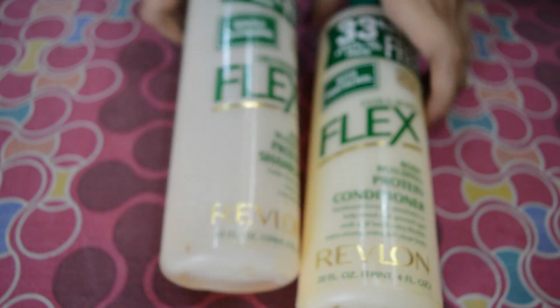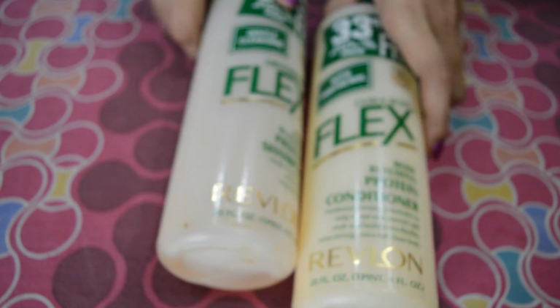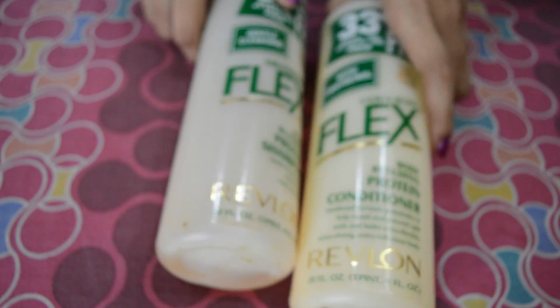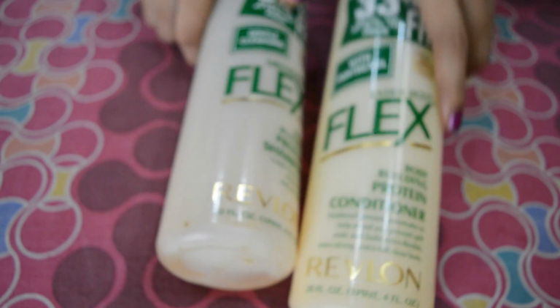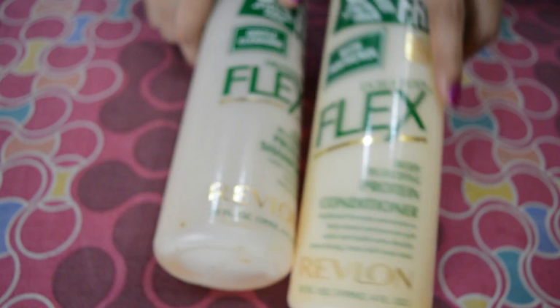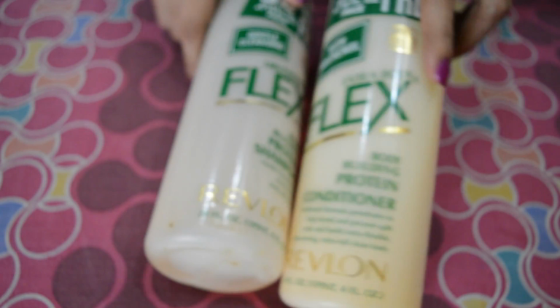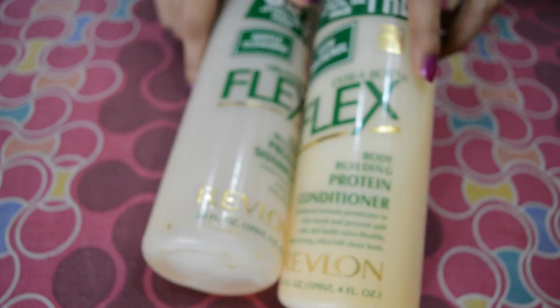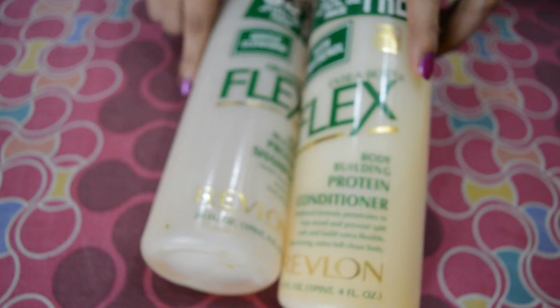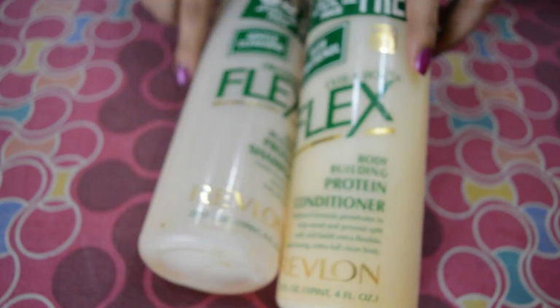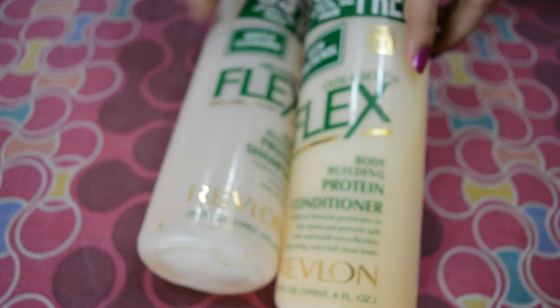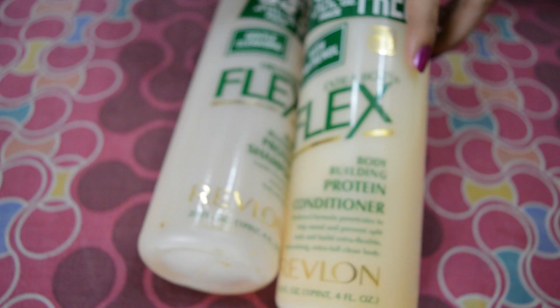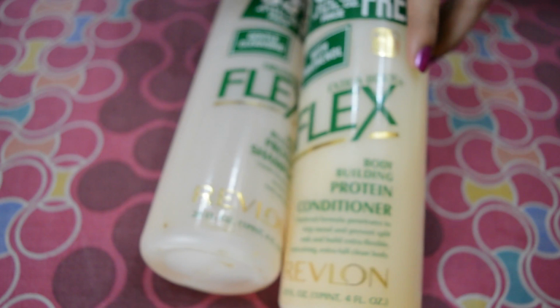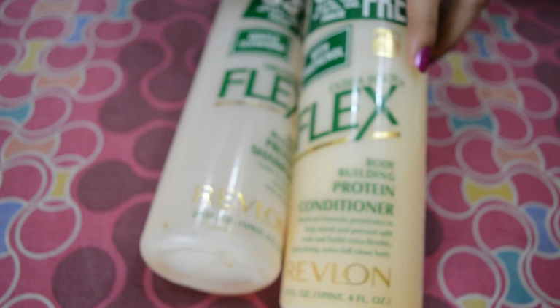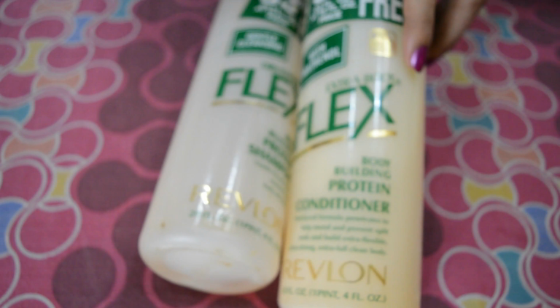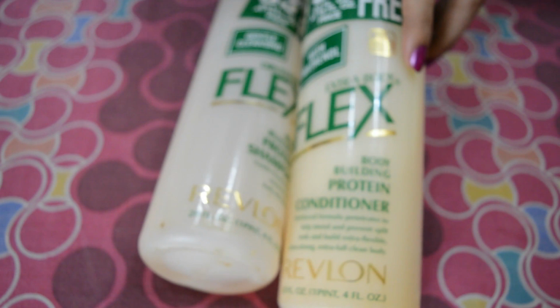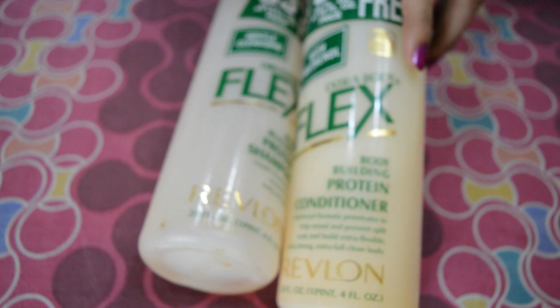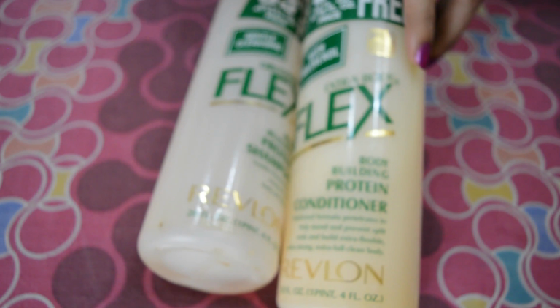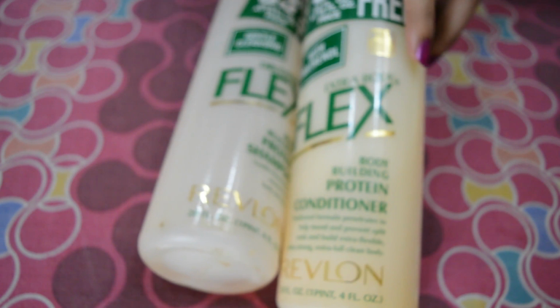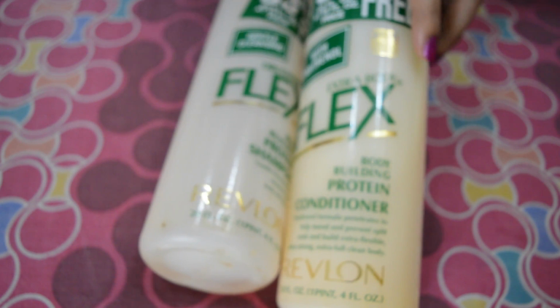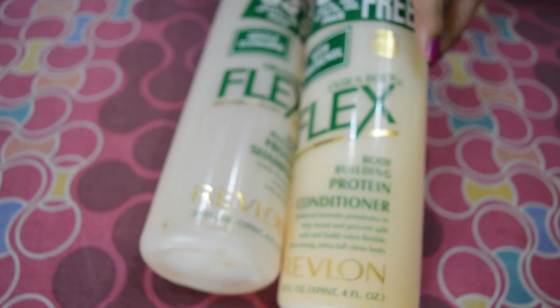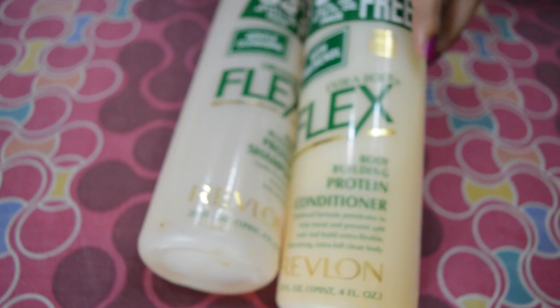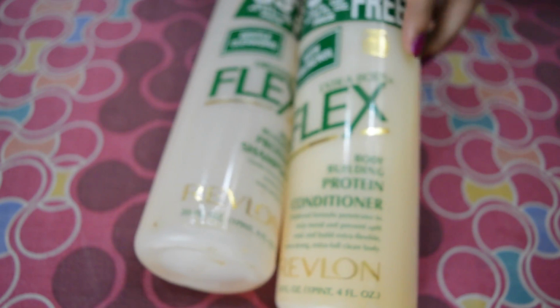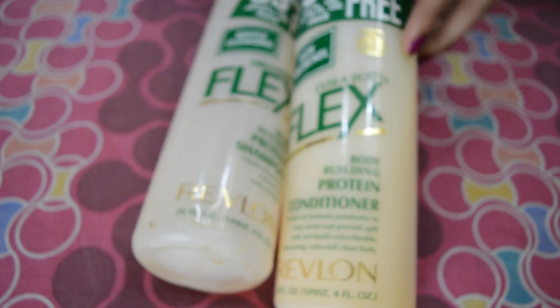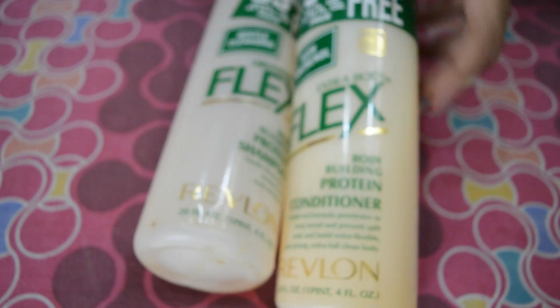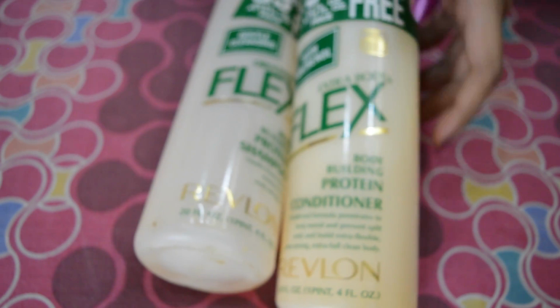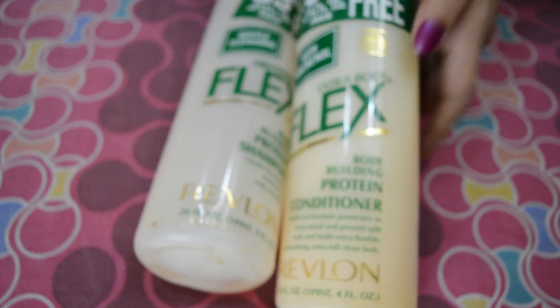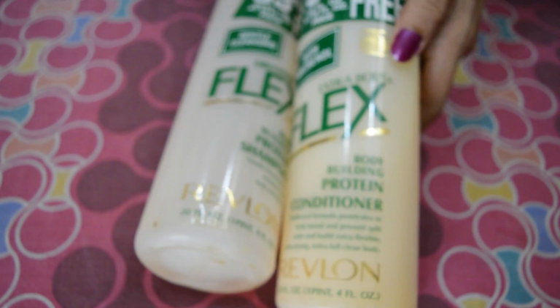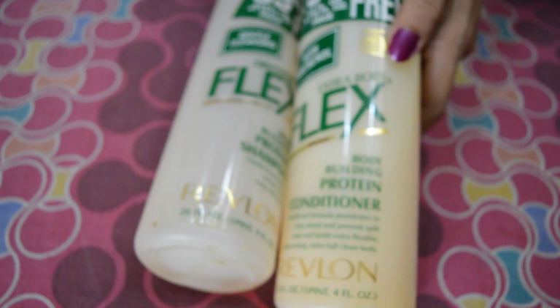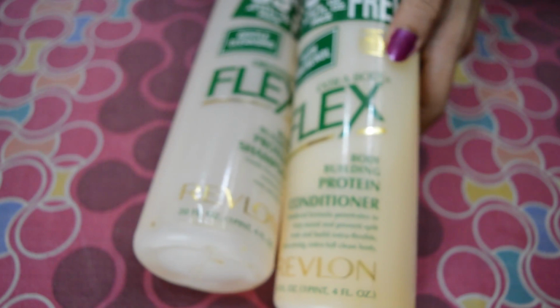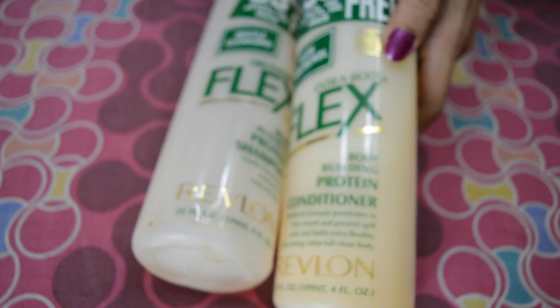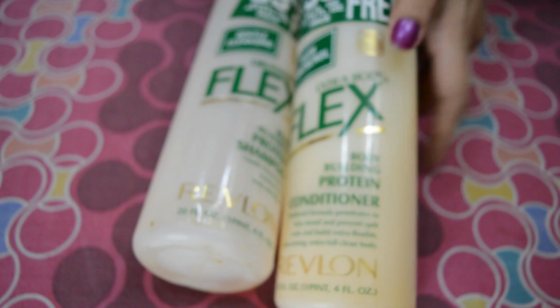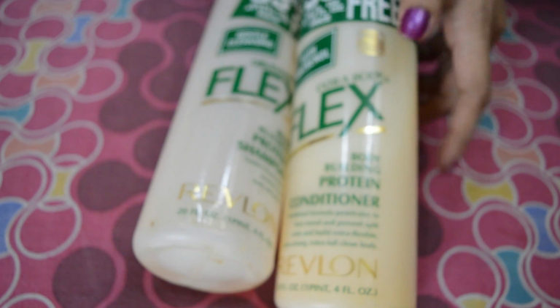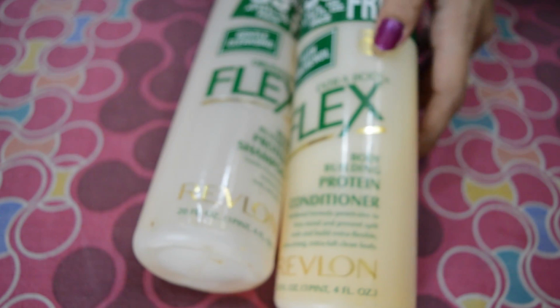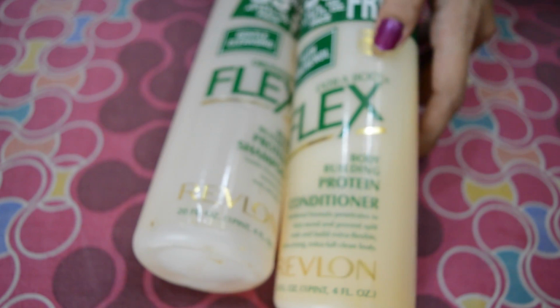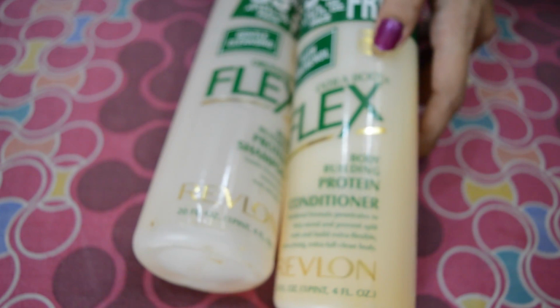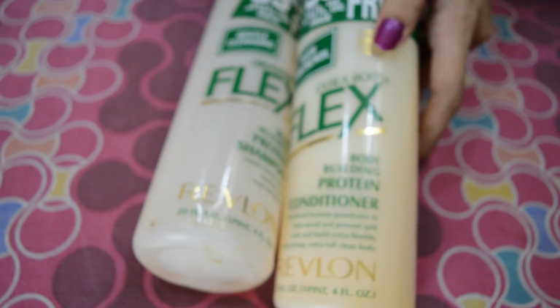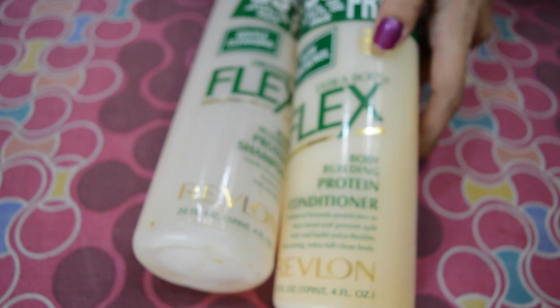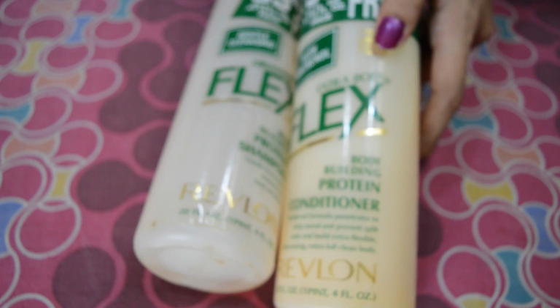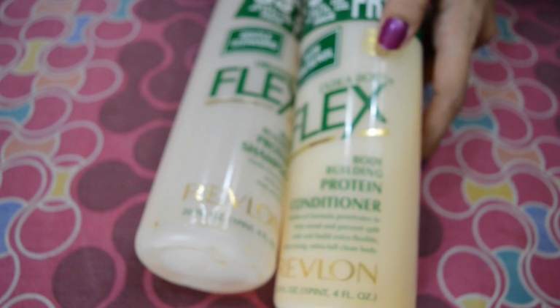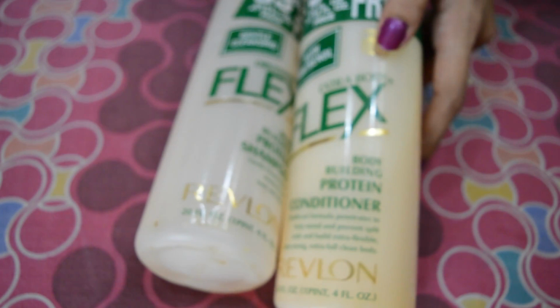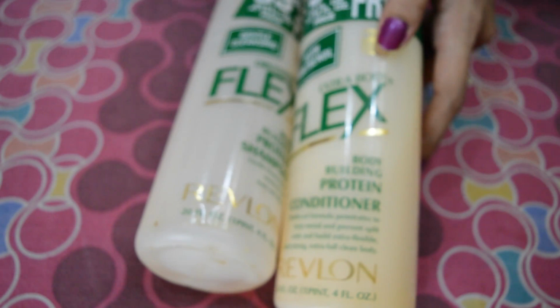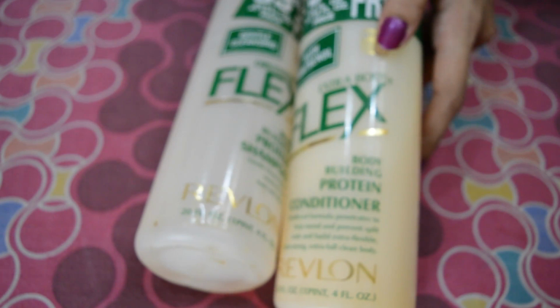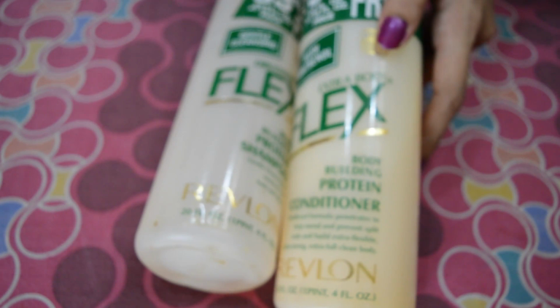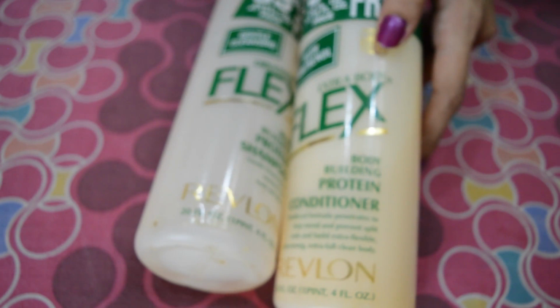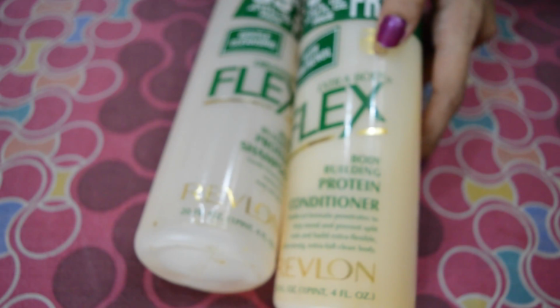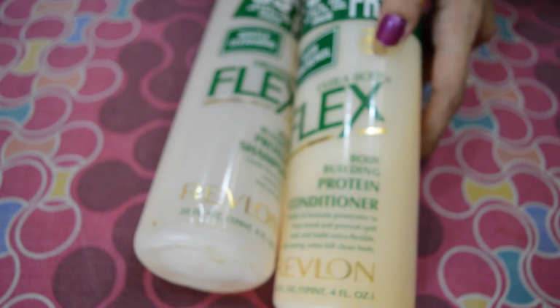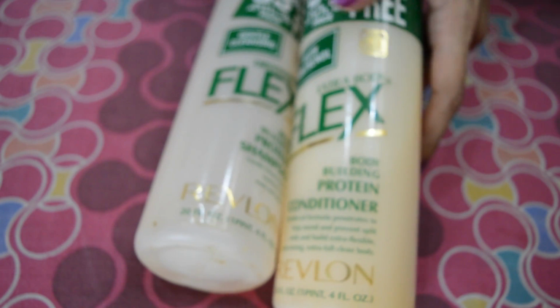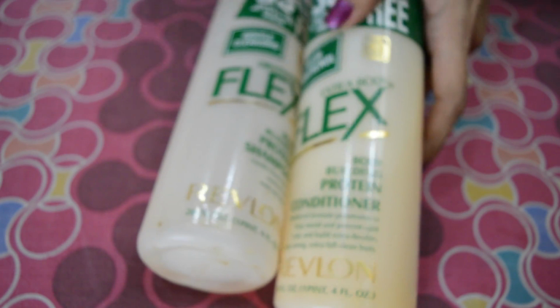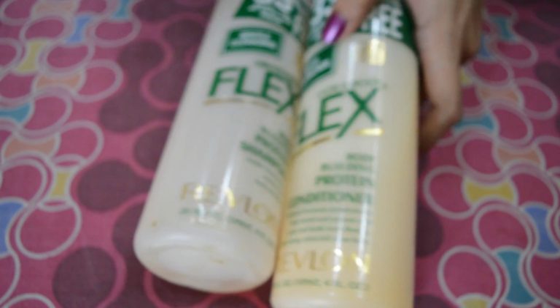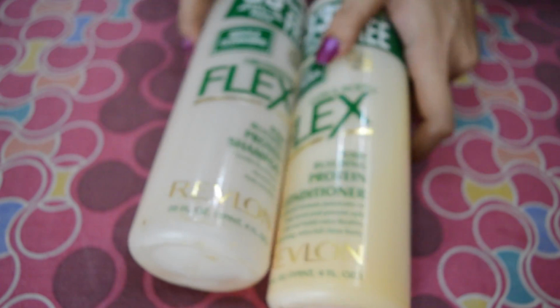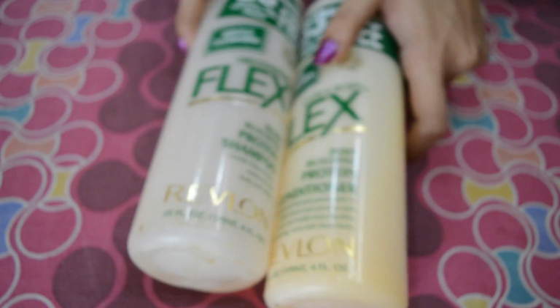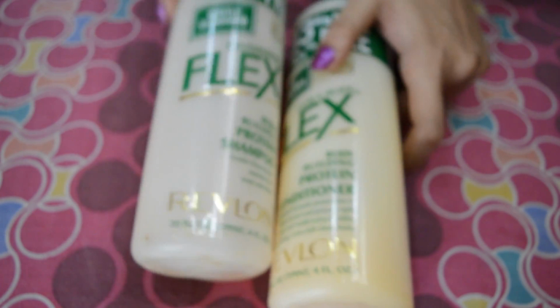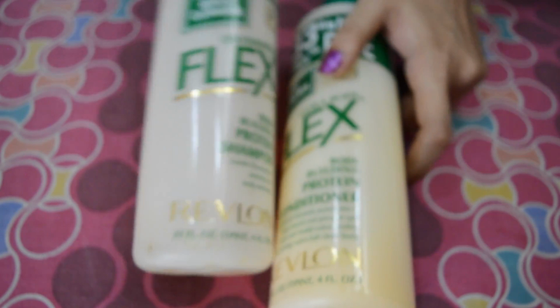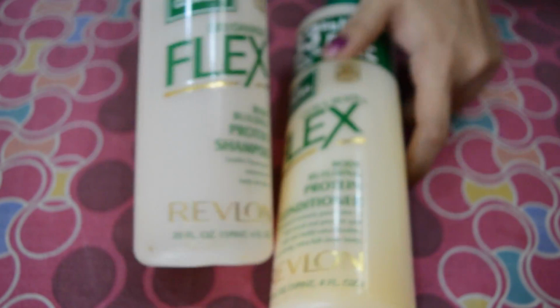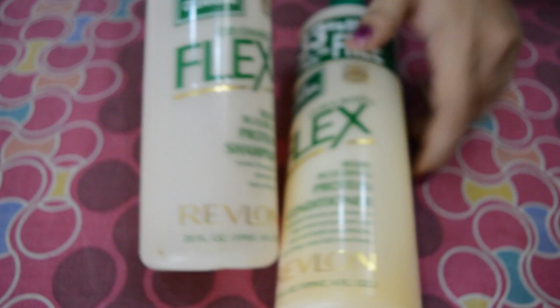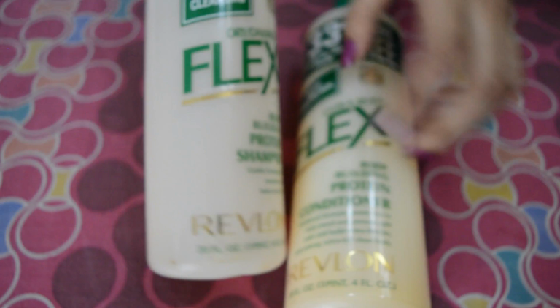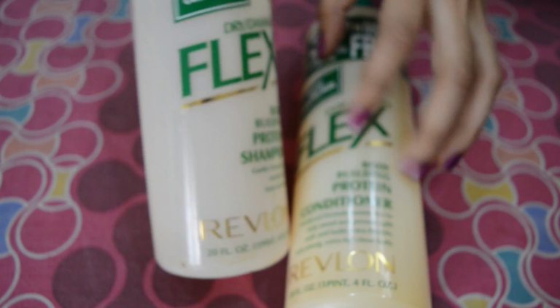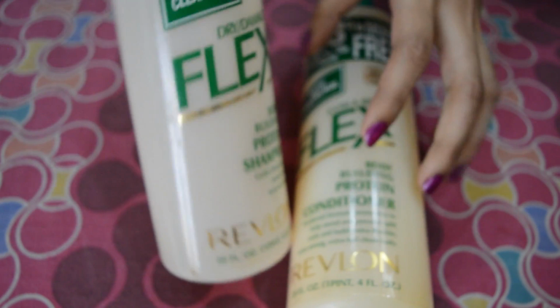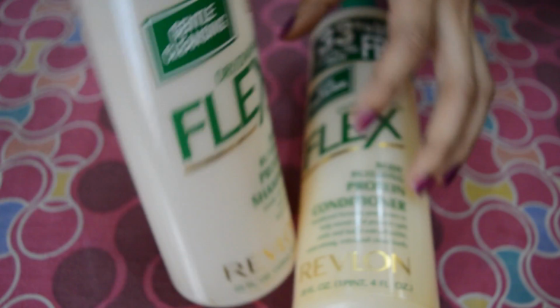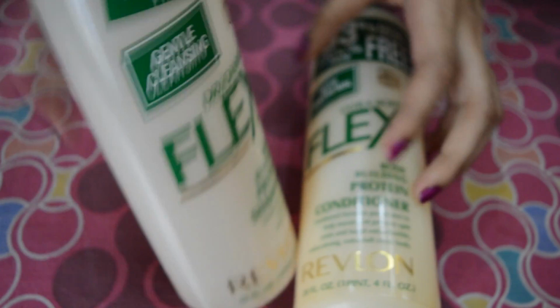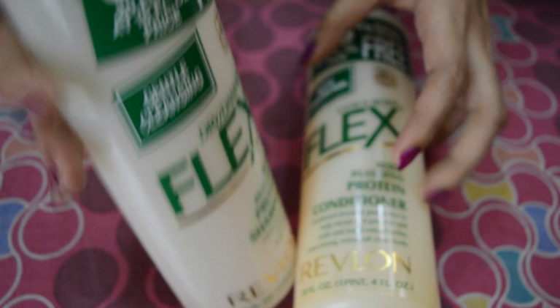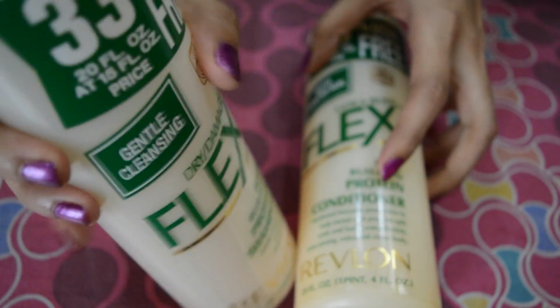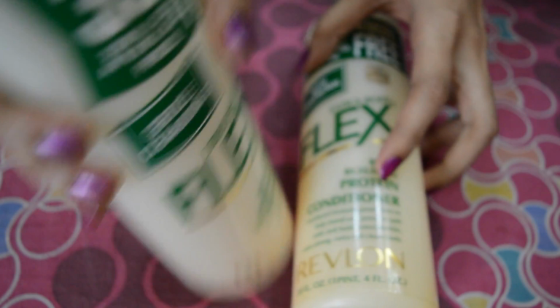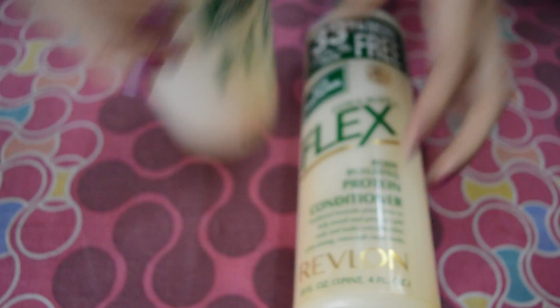The conditioner claims it prevents split ends and builds extra flexible, extra strong, and extra full clean body. The shampoo is in gel form.